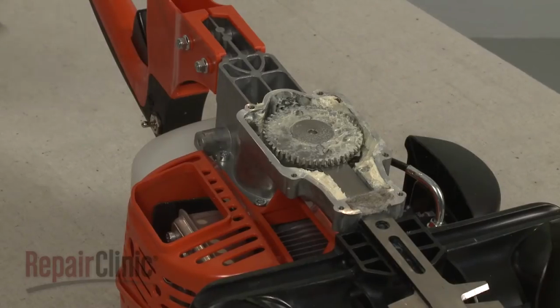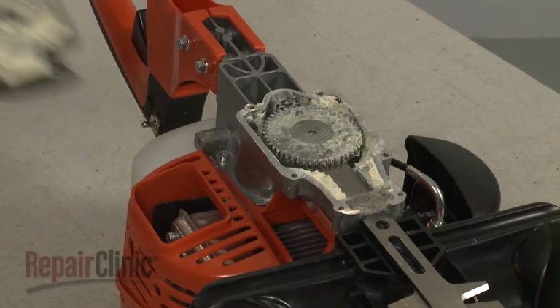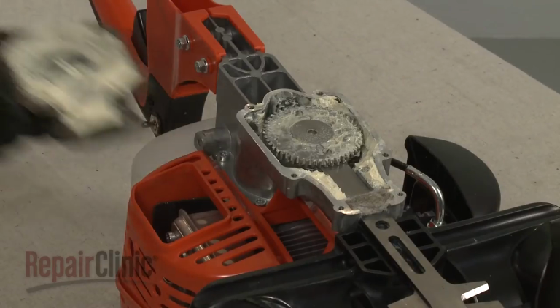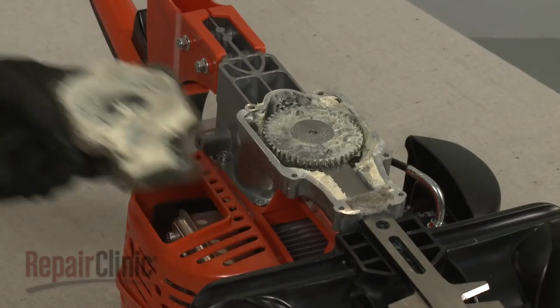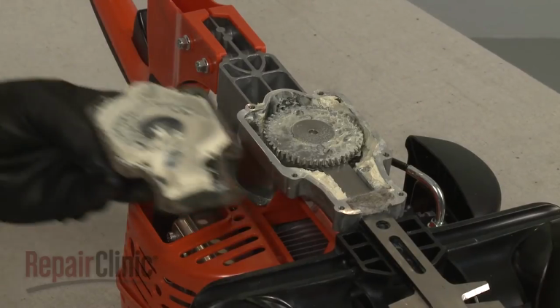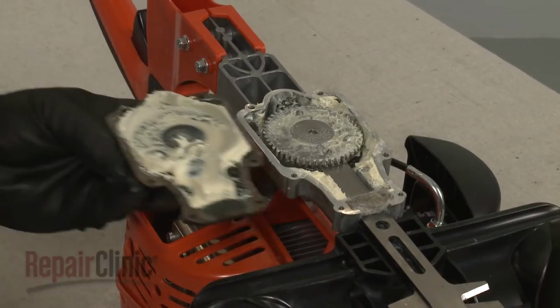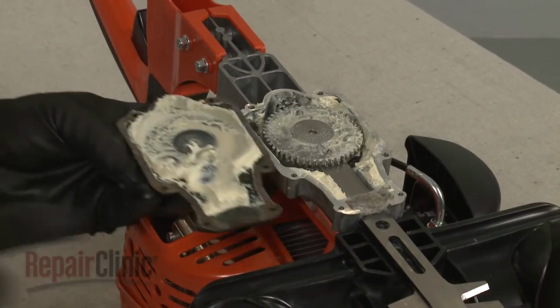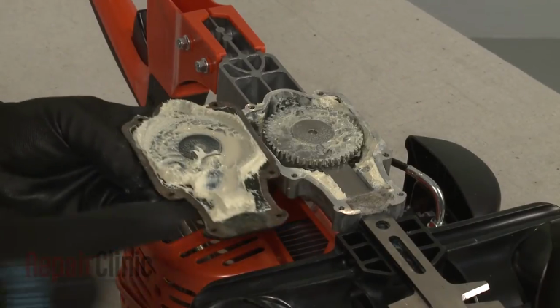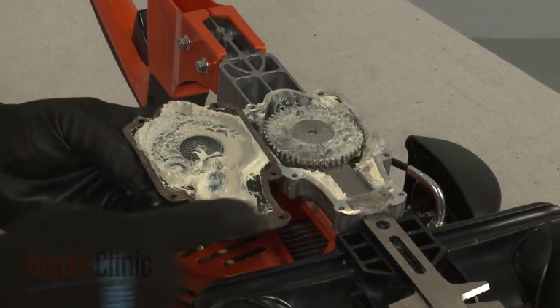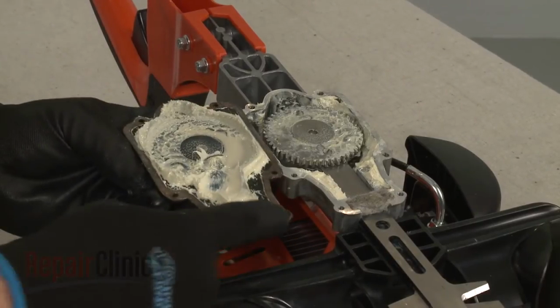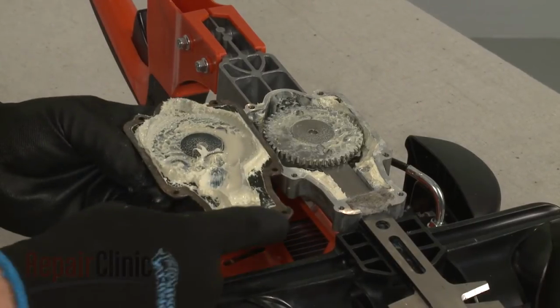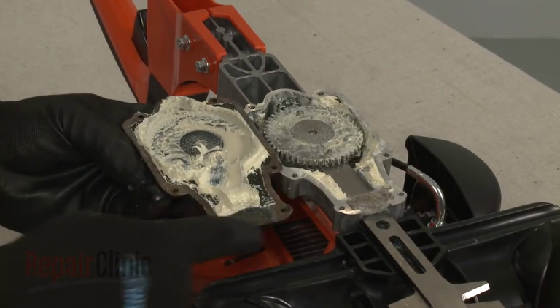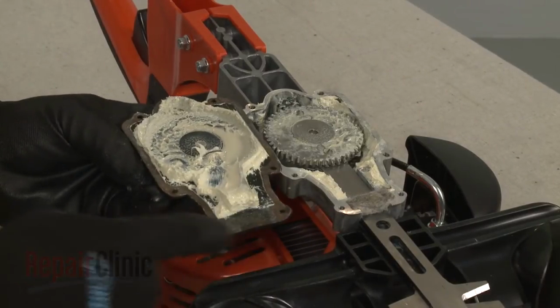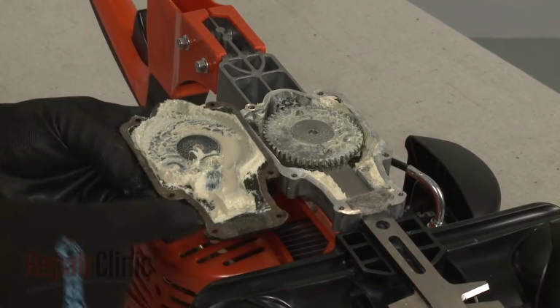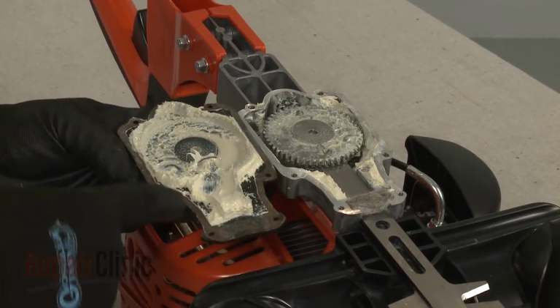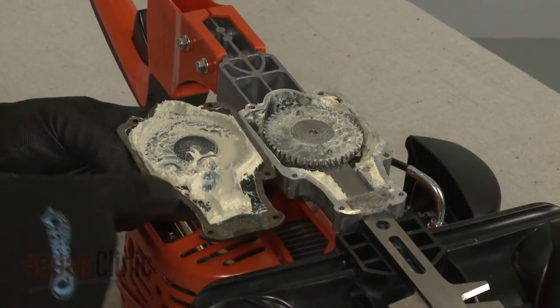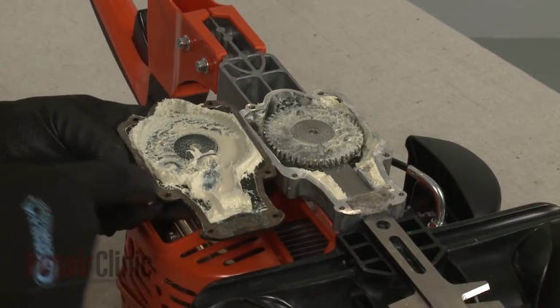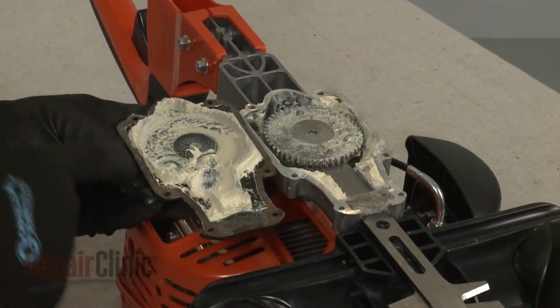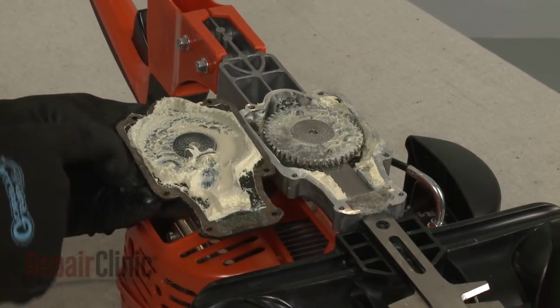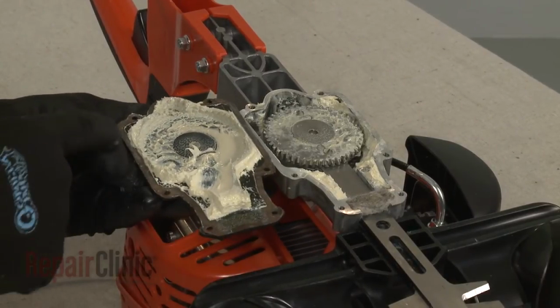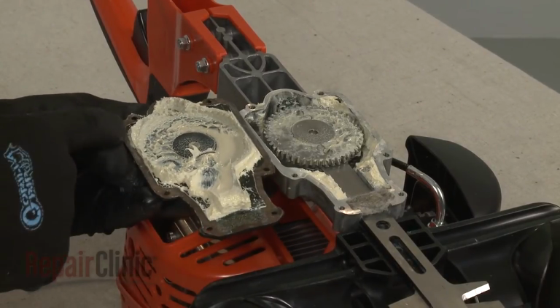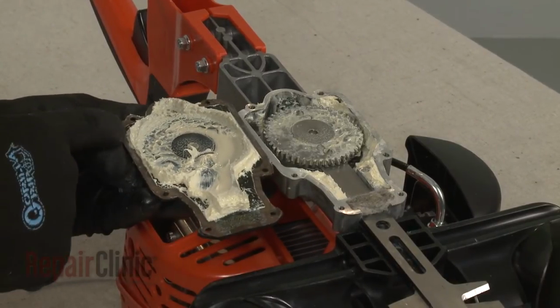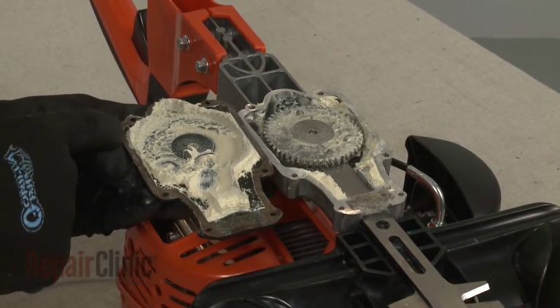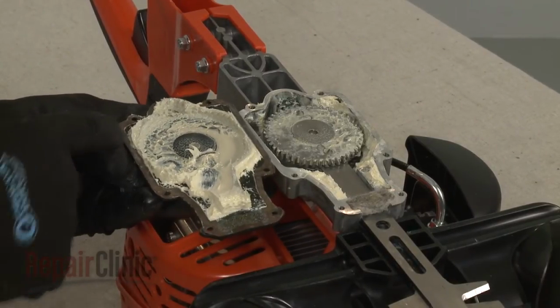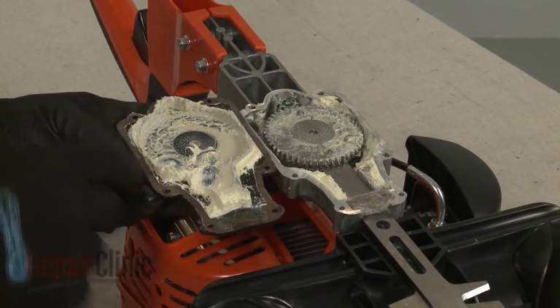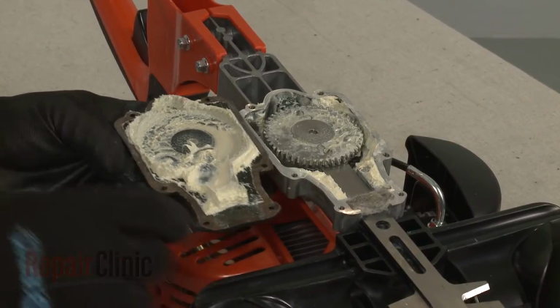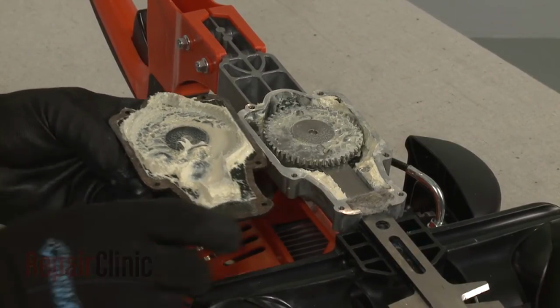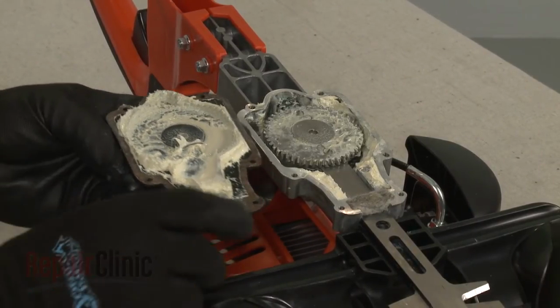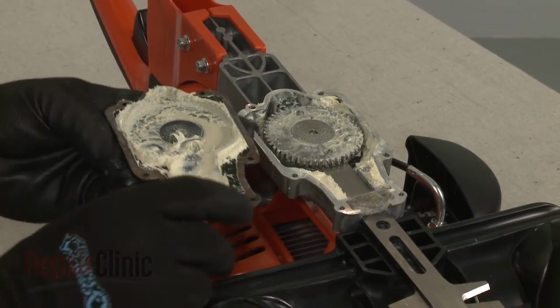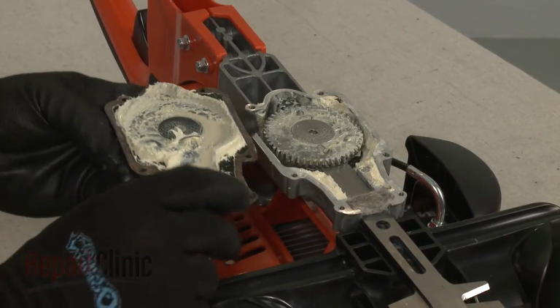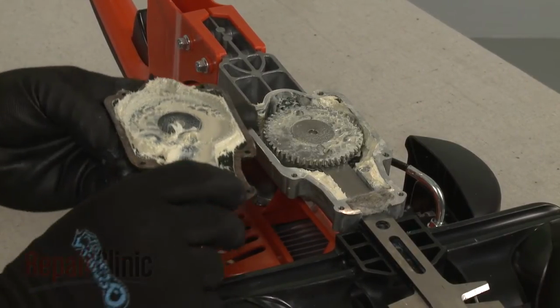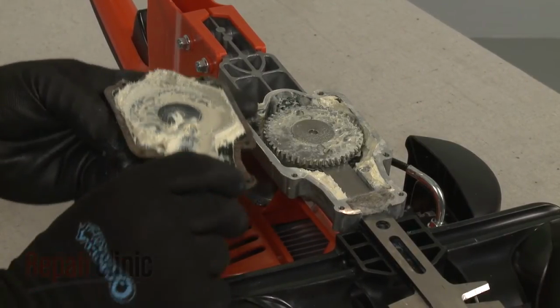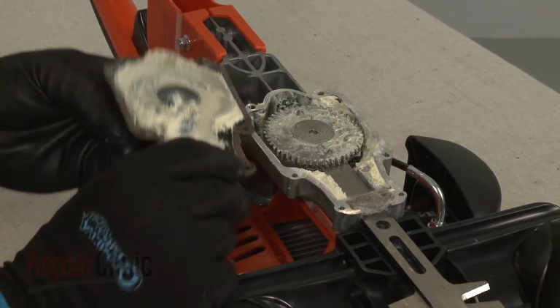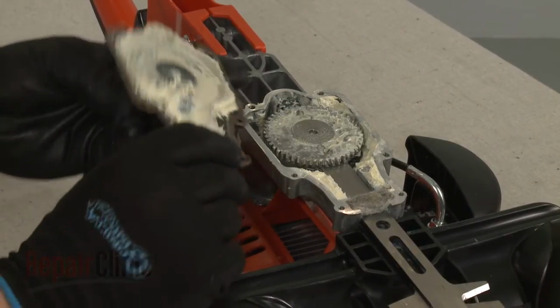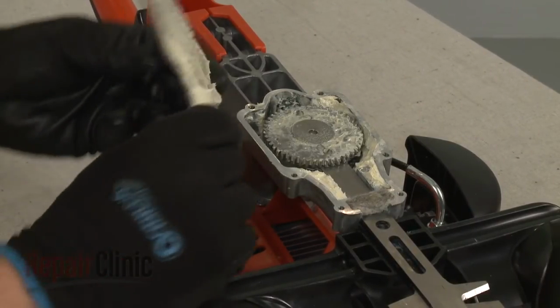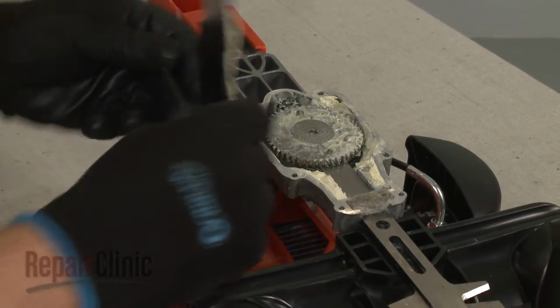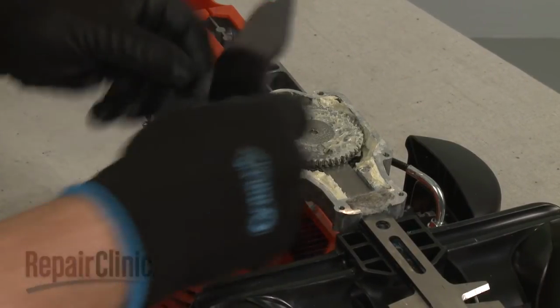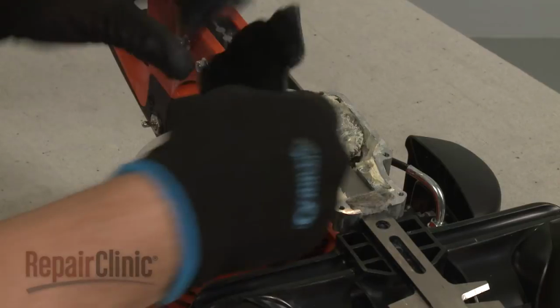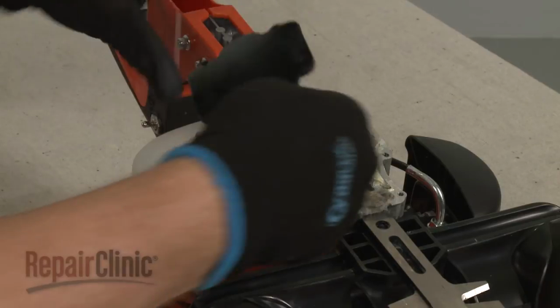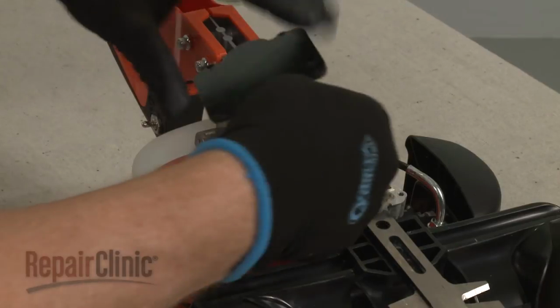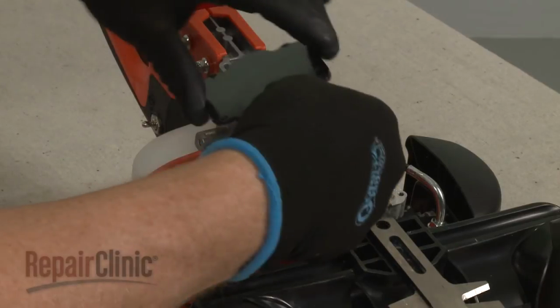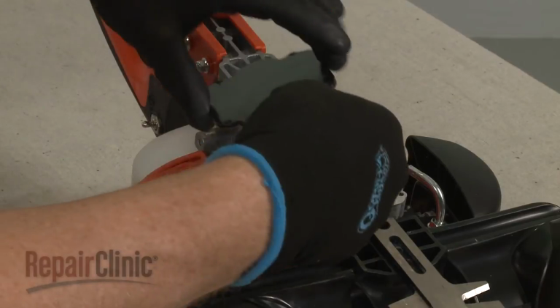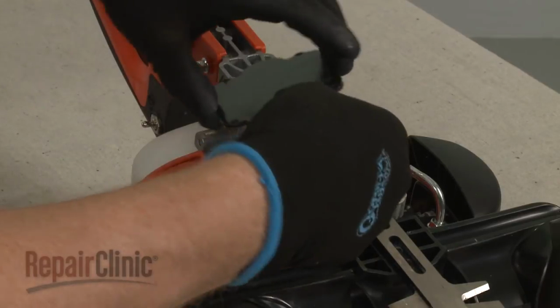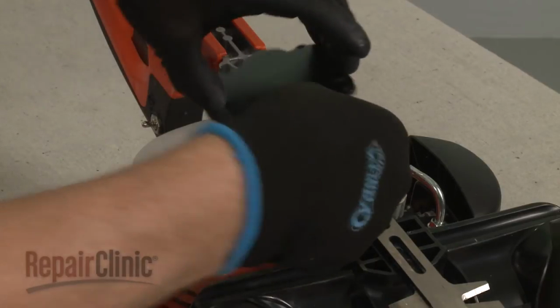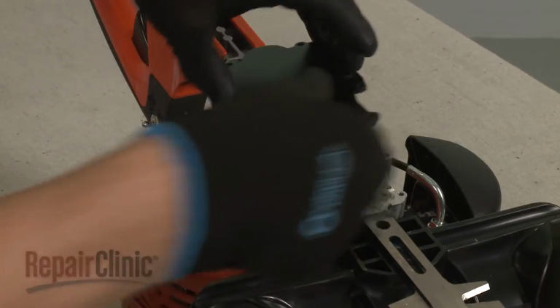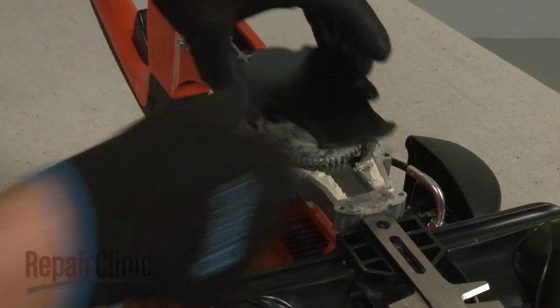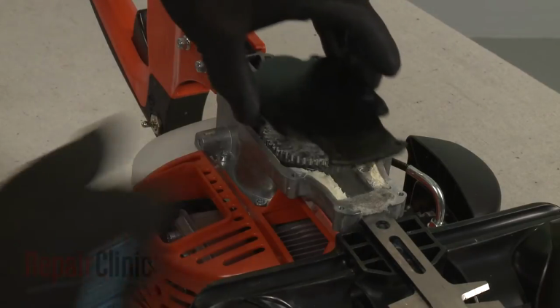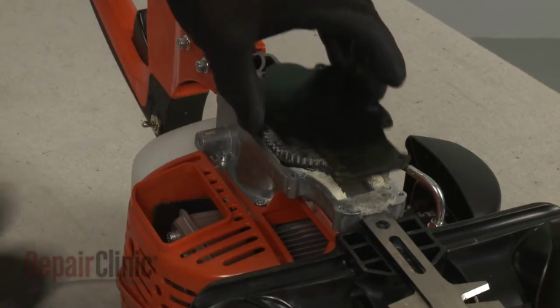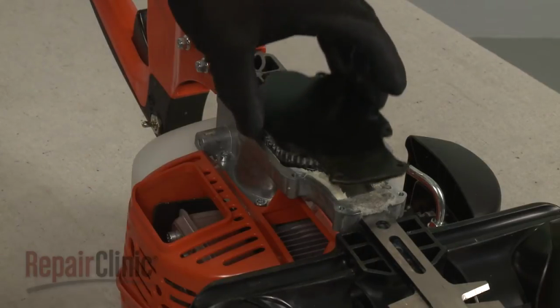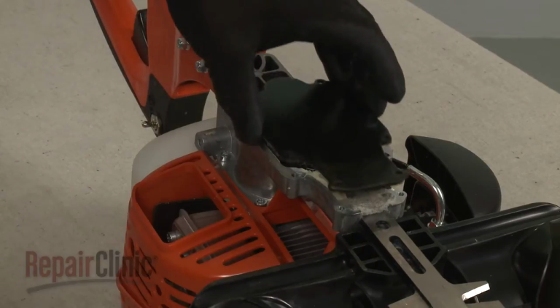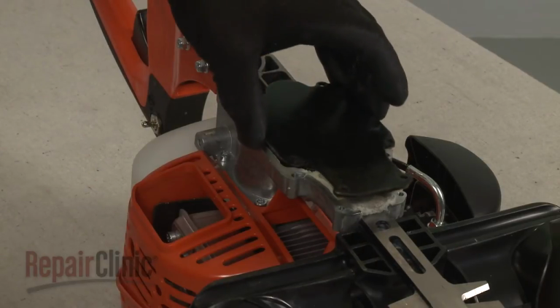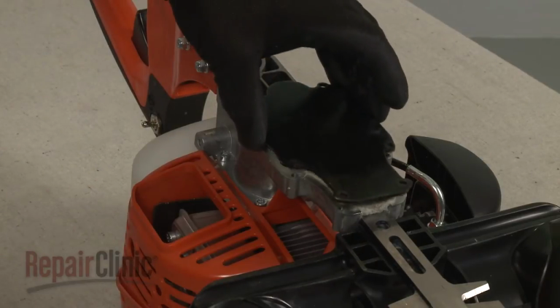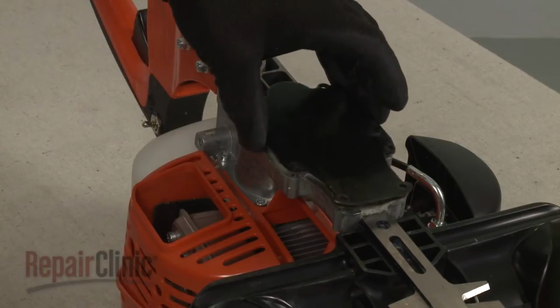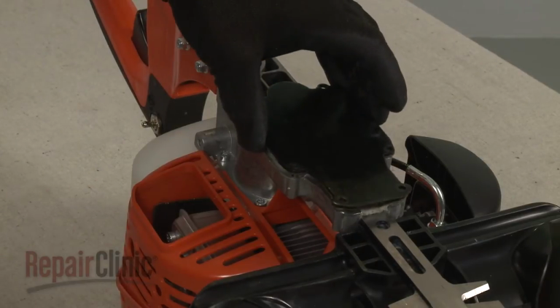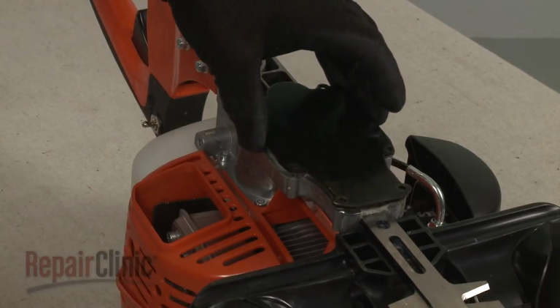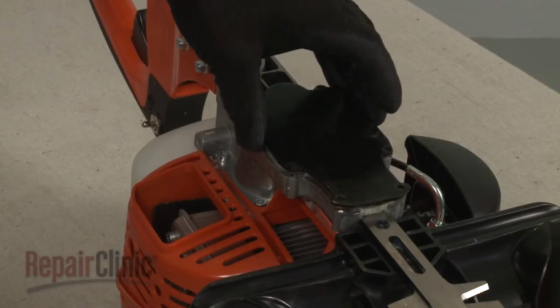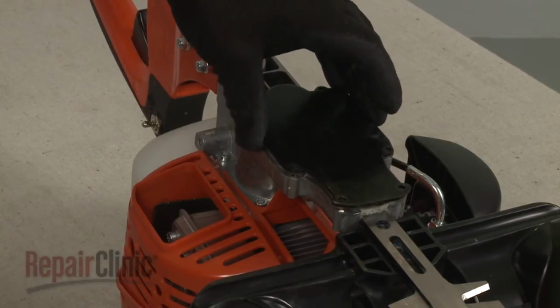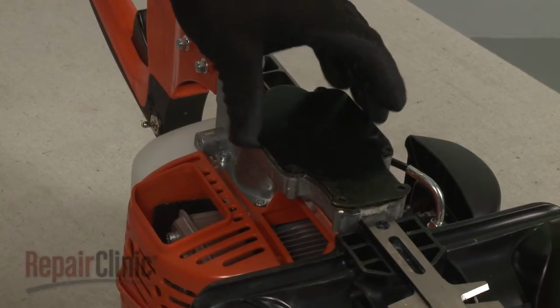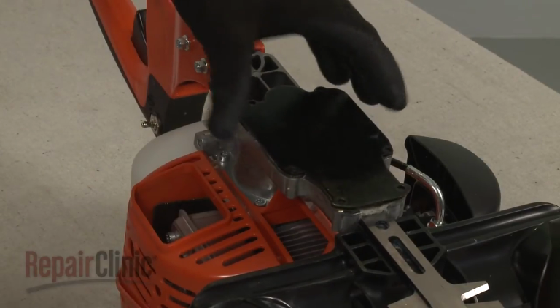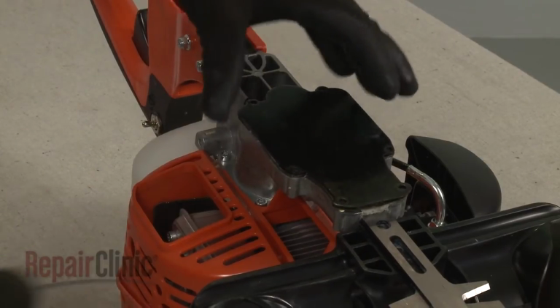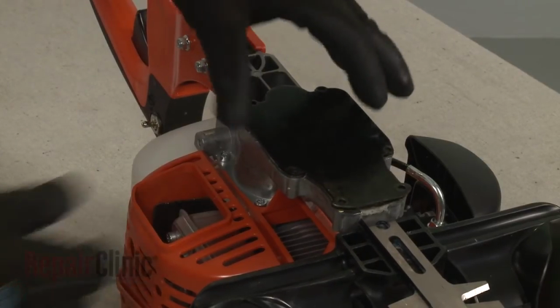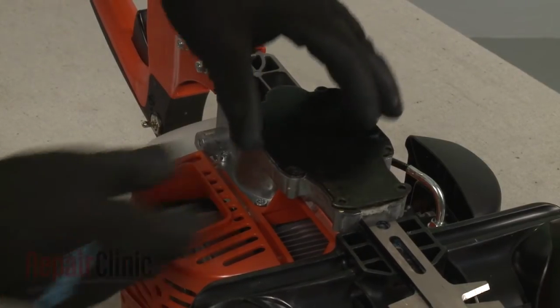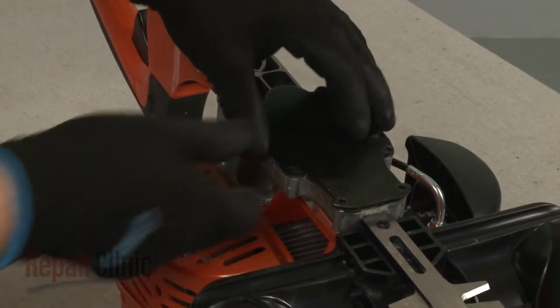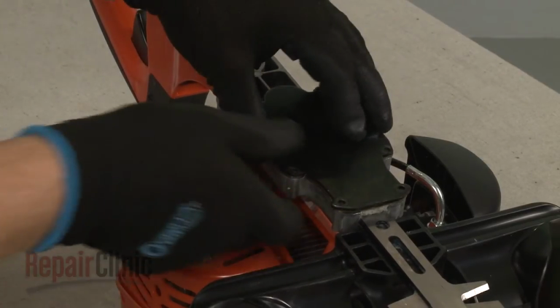Confirm that the gasket is in place on the gear case cover, then realign the cover and secure it with the screws.